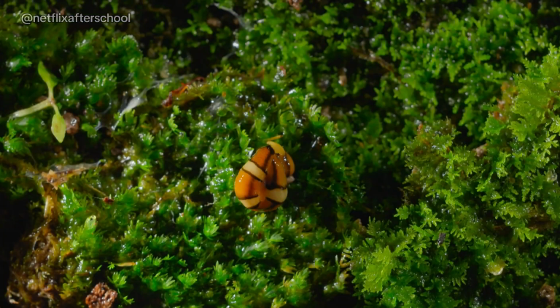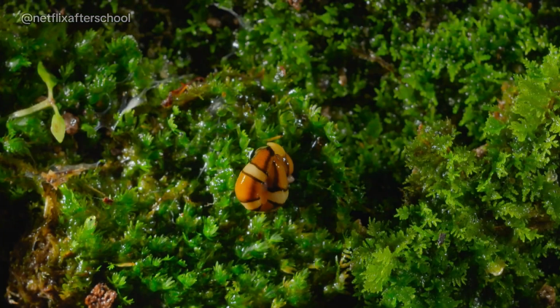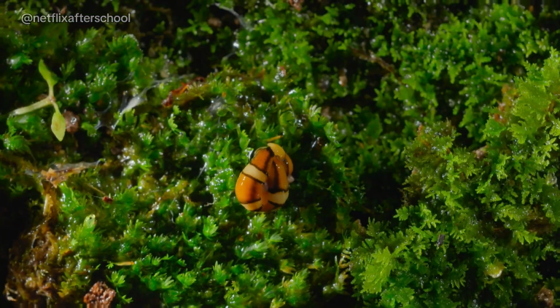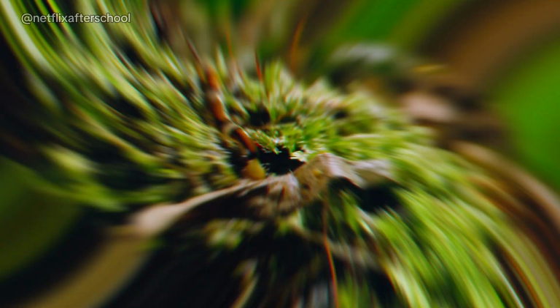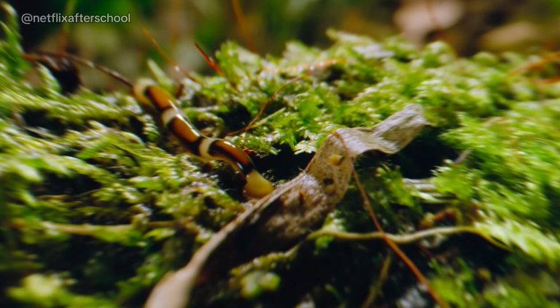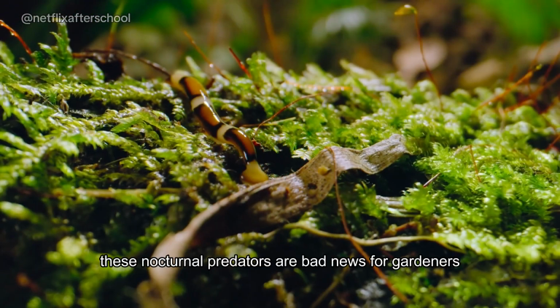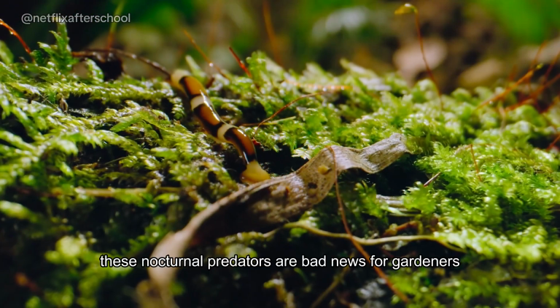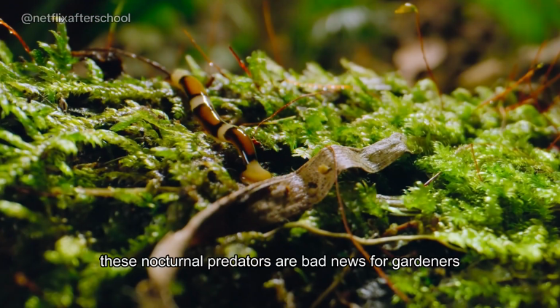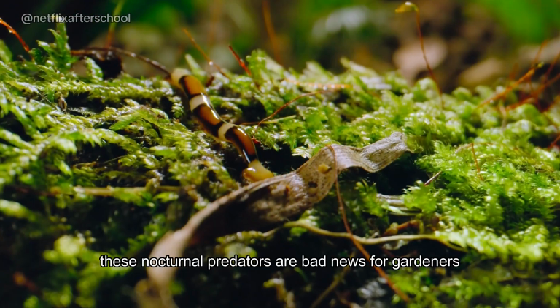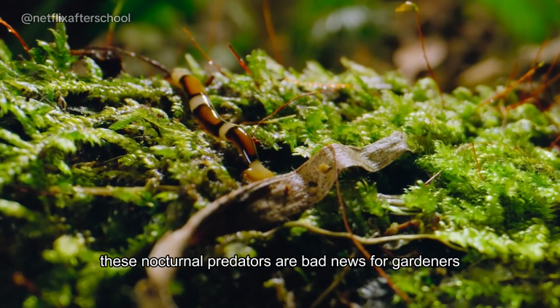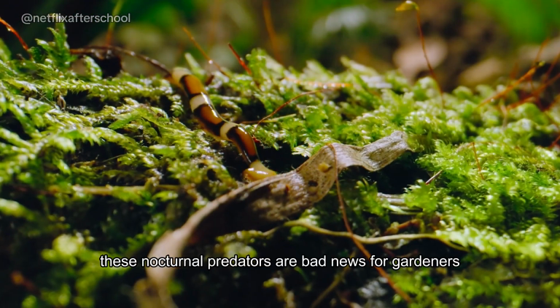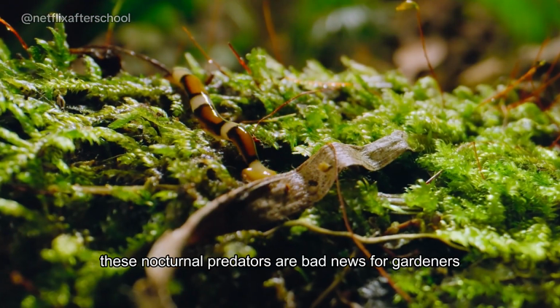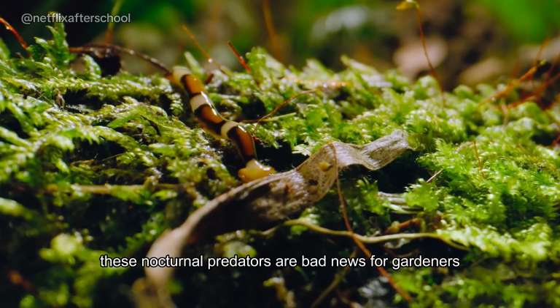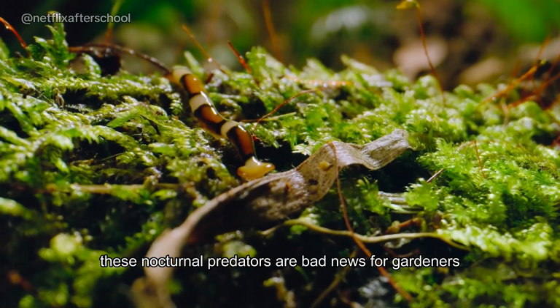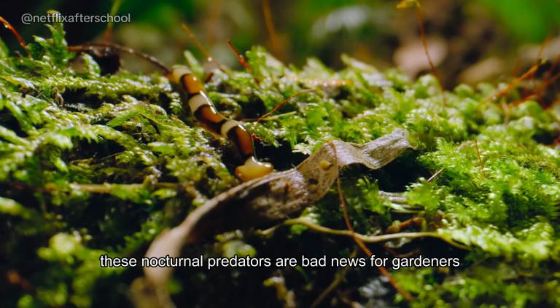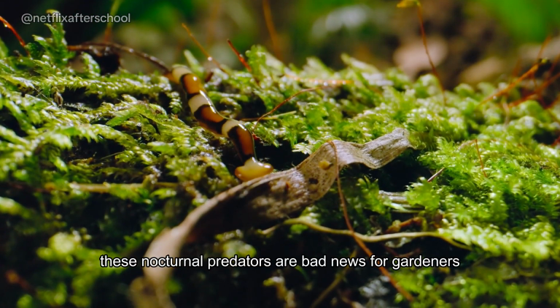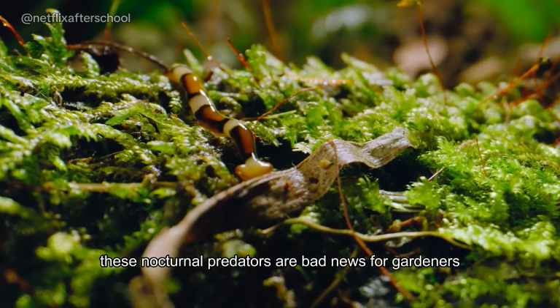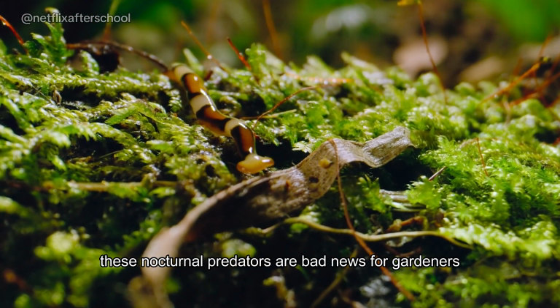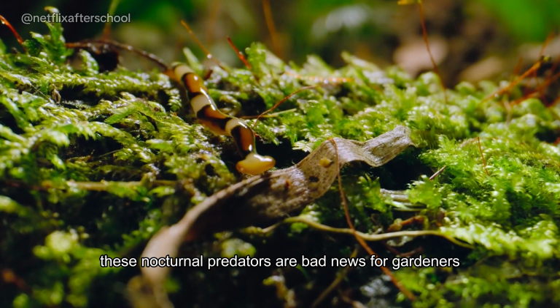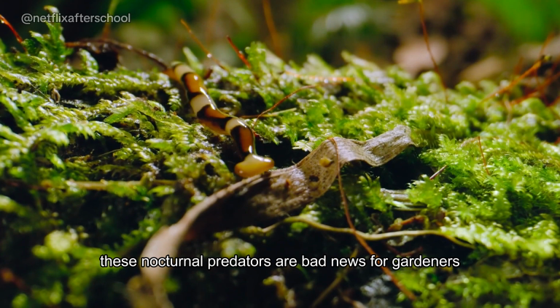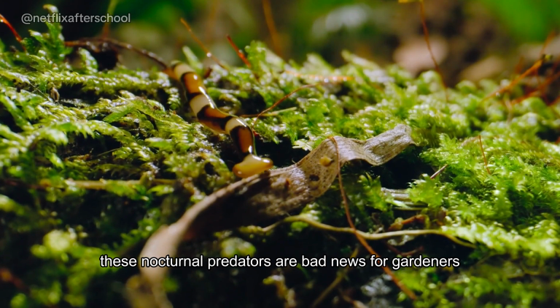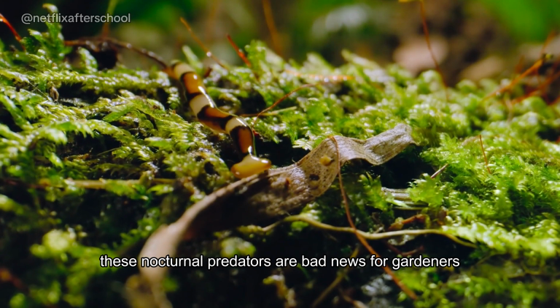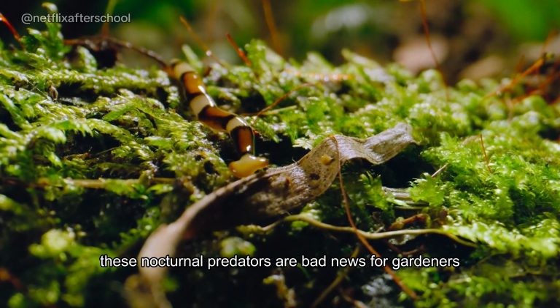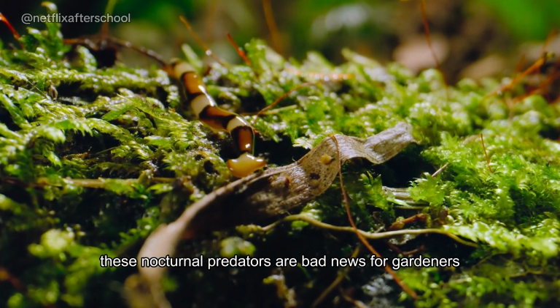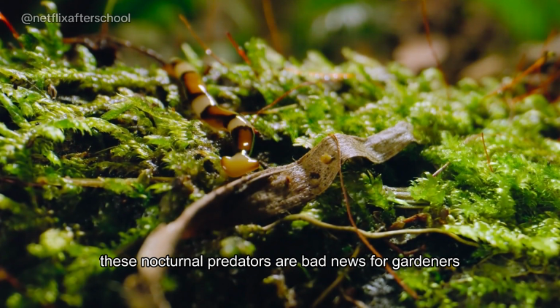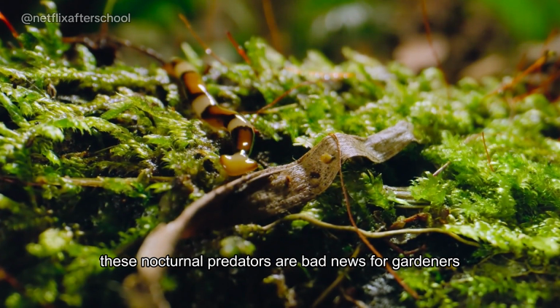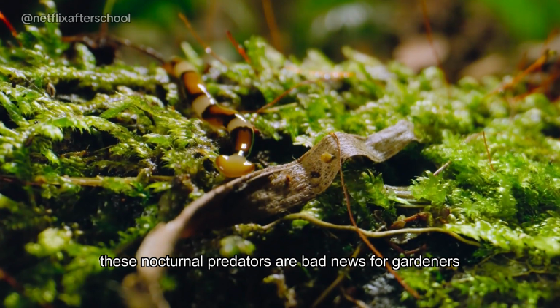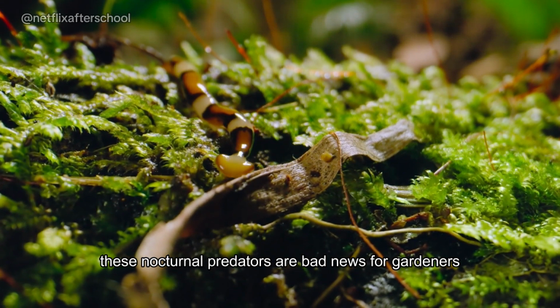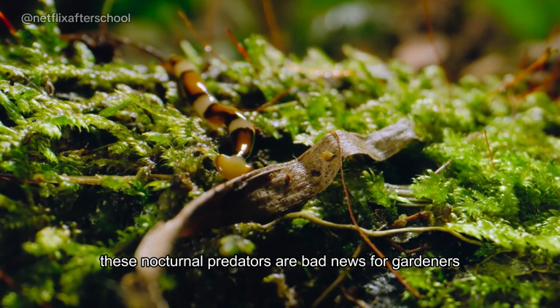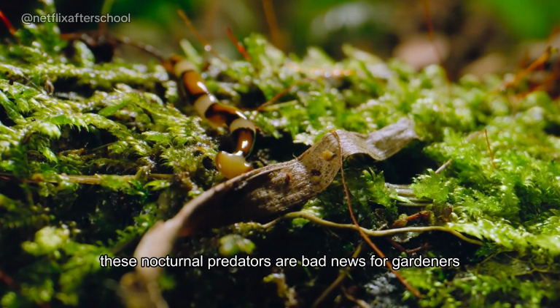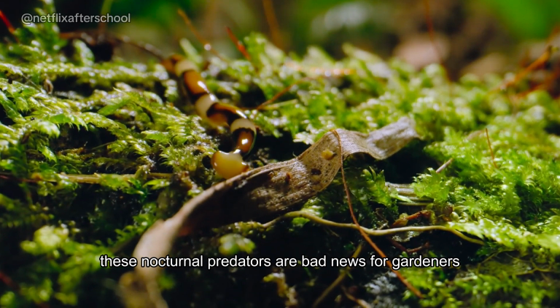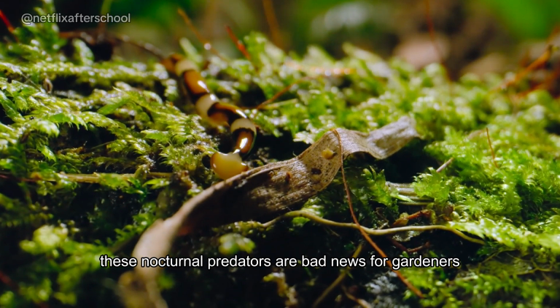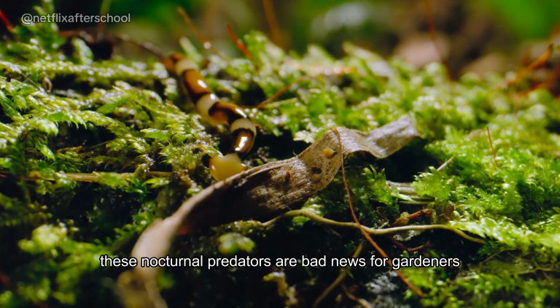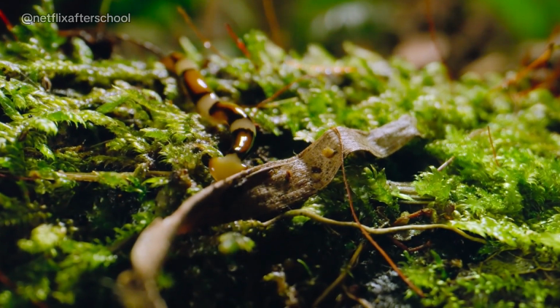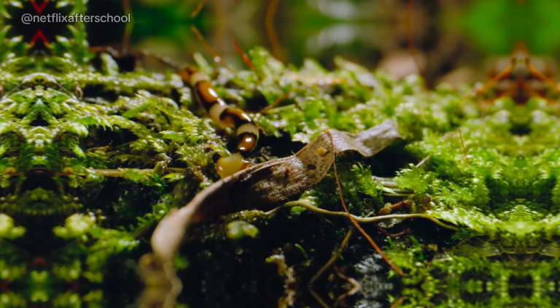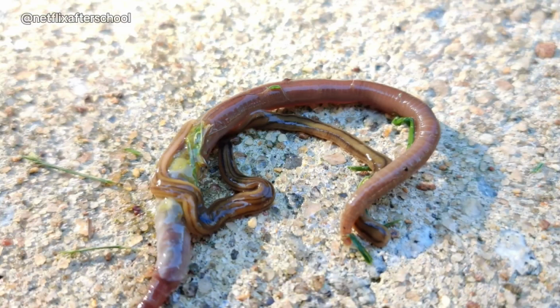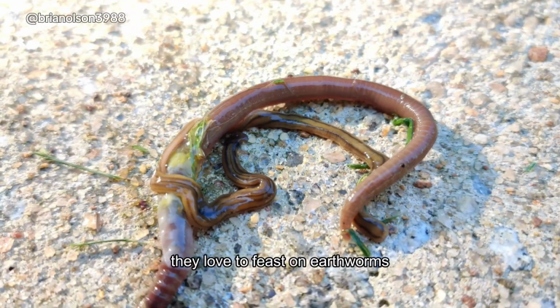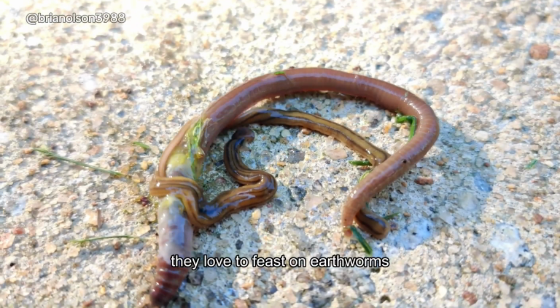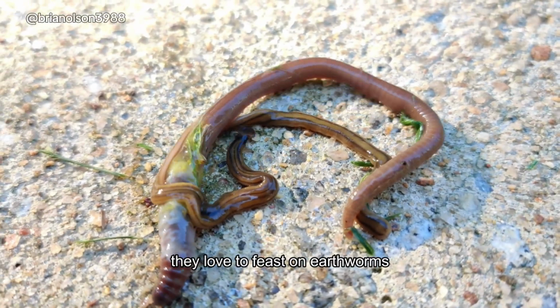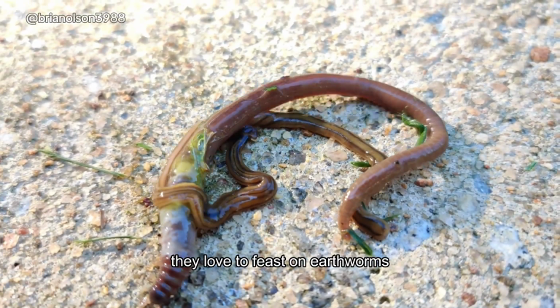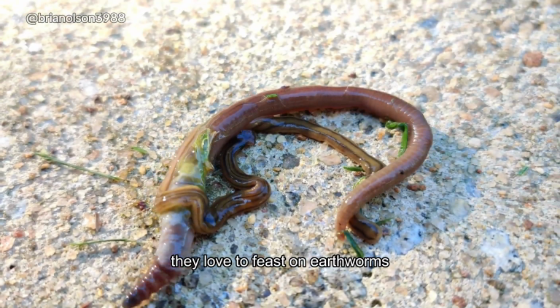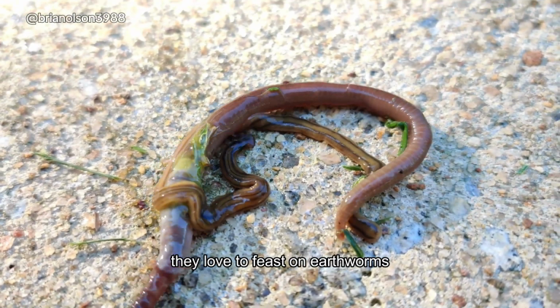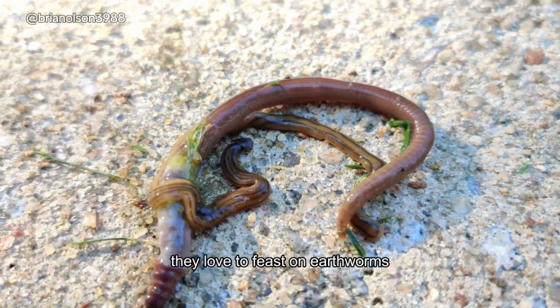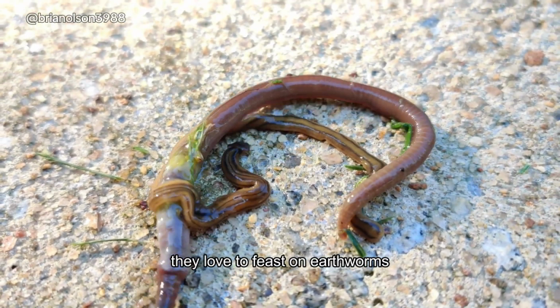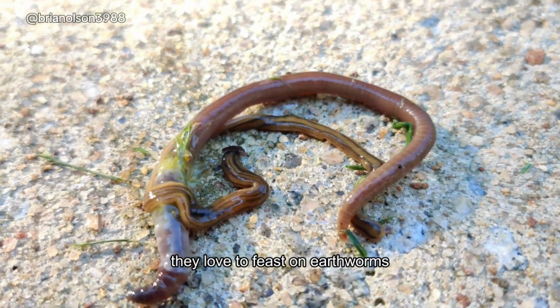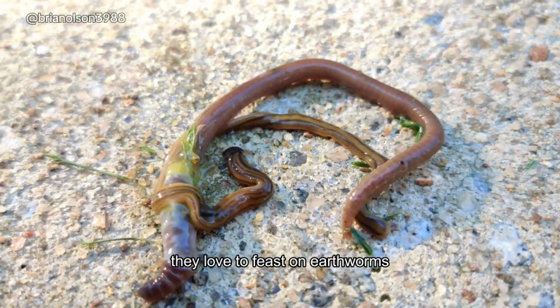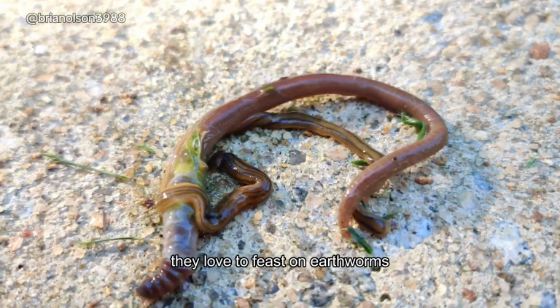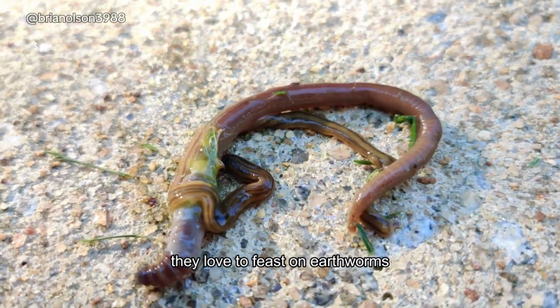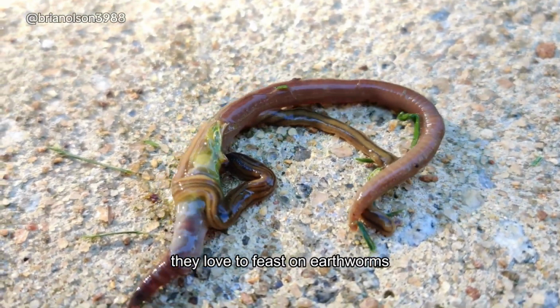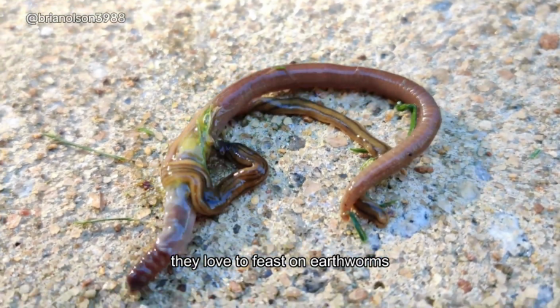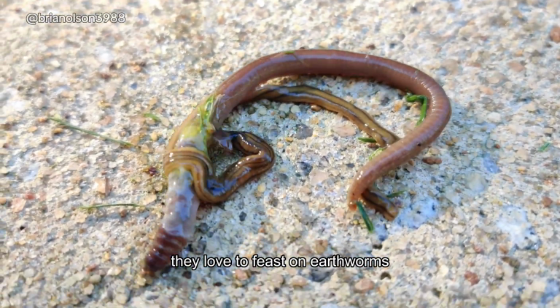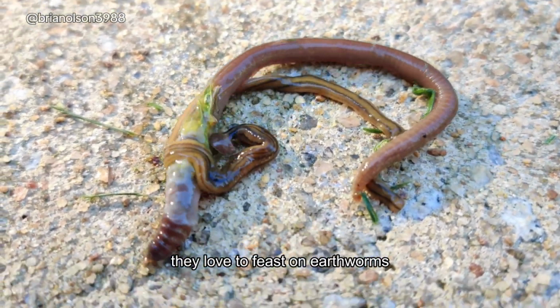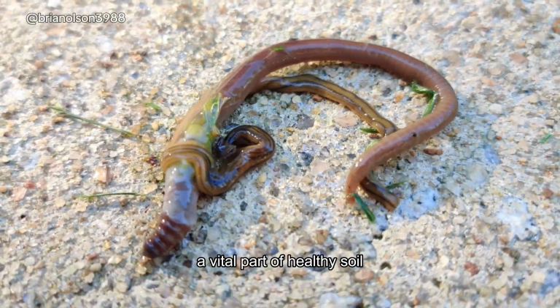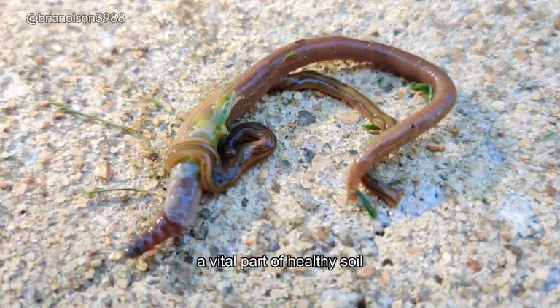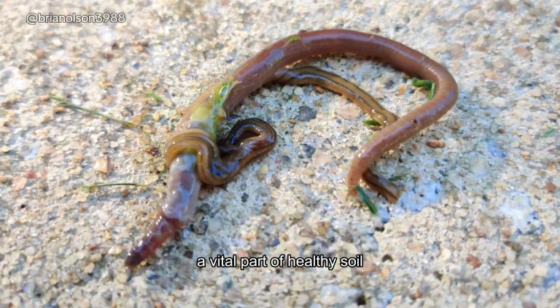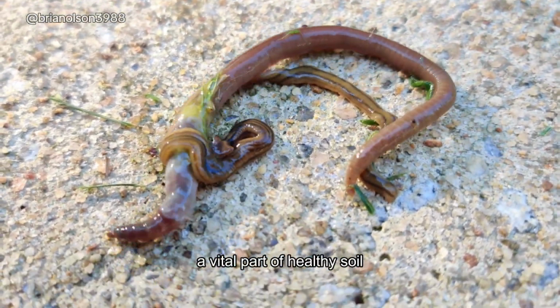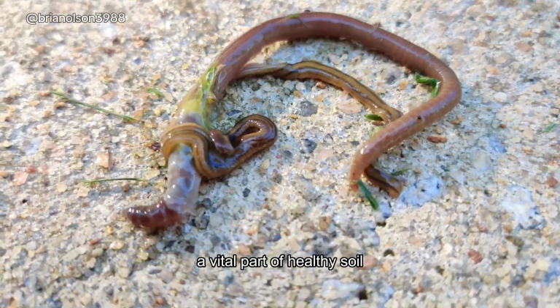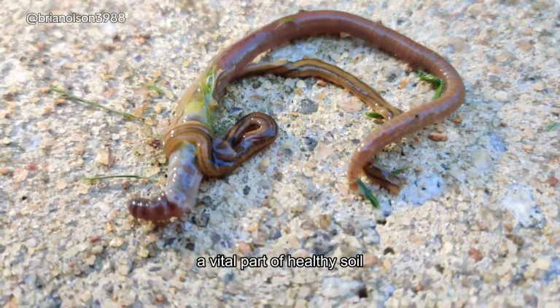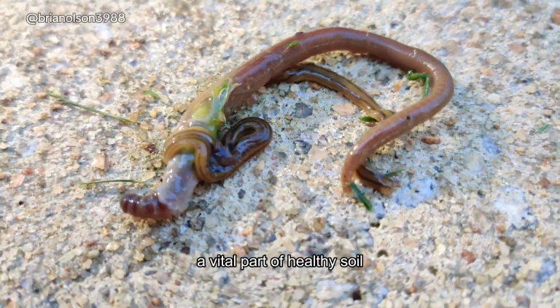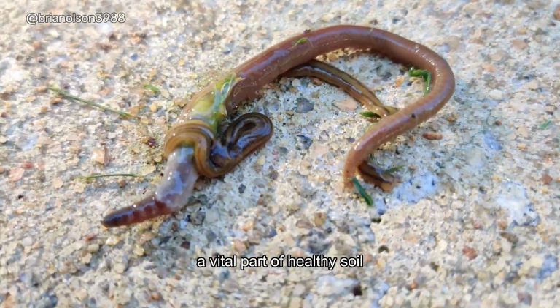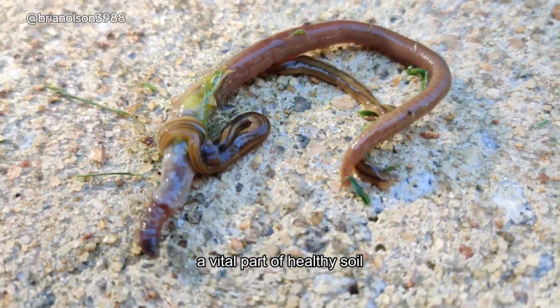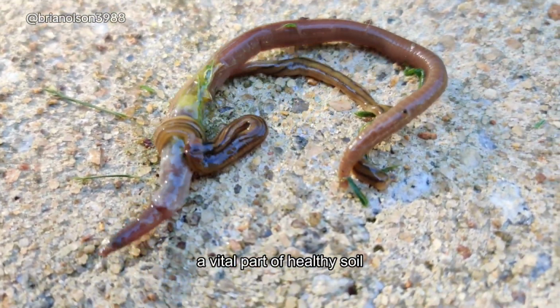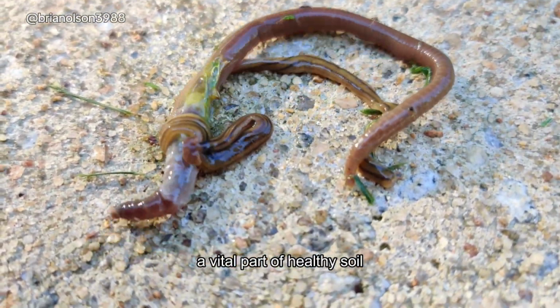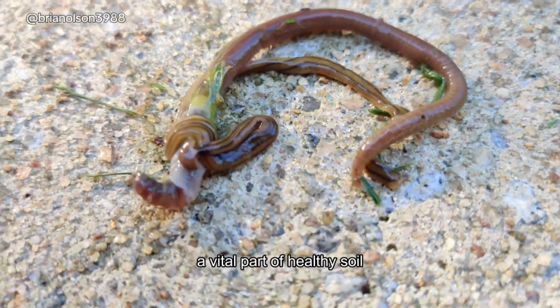These nocturnal predators are bad news for gardeners. They love to feast on earthworms, a vital part of healthy soil.